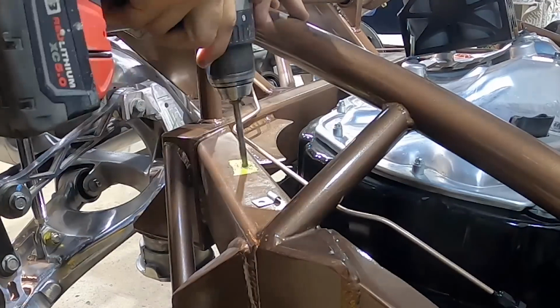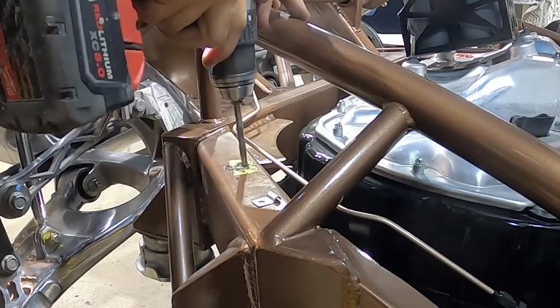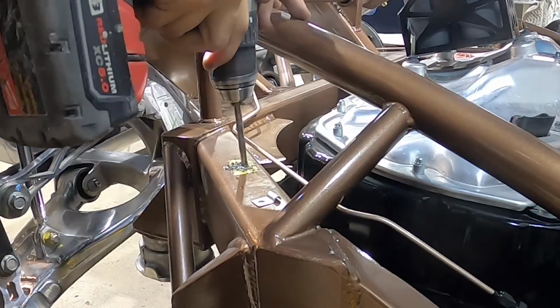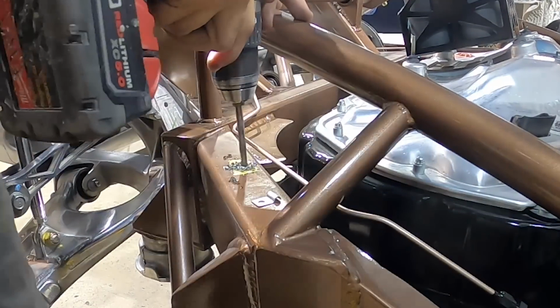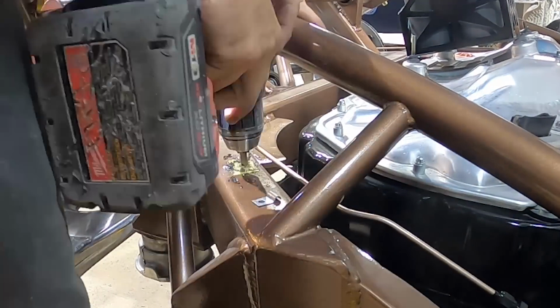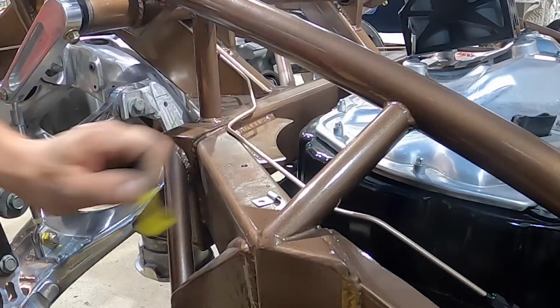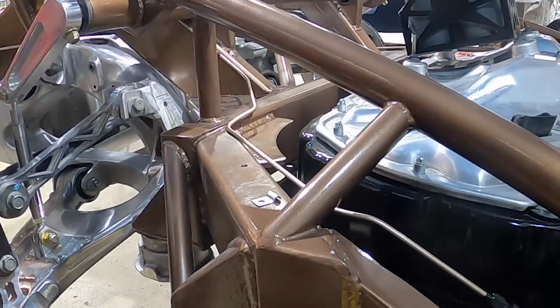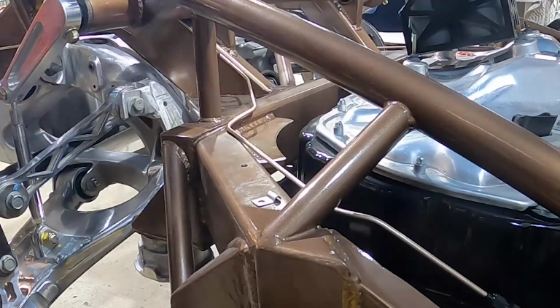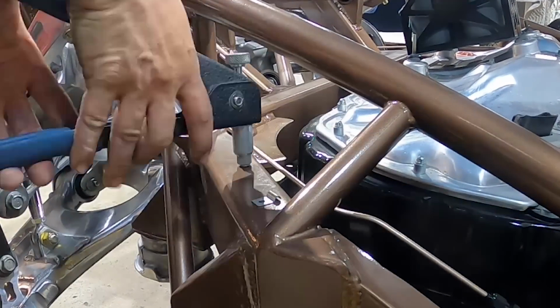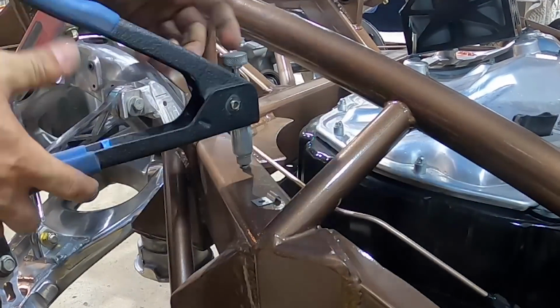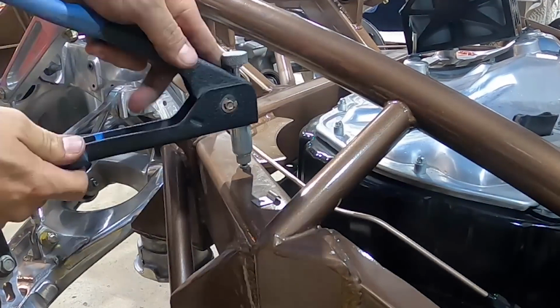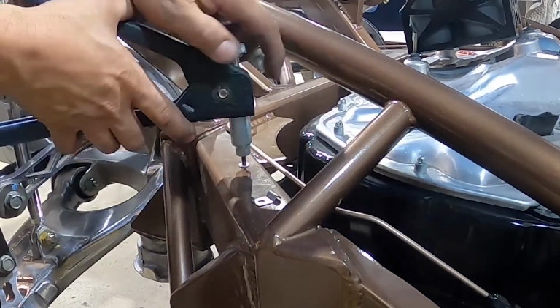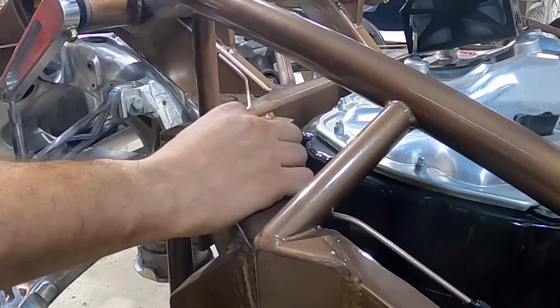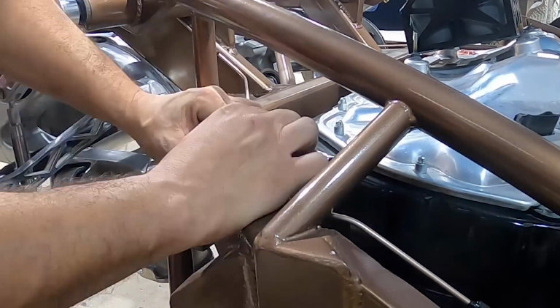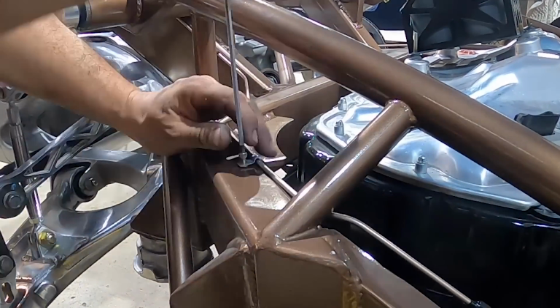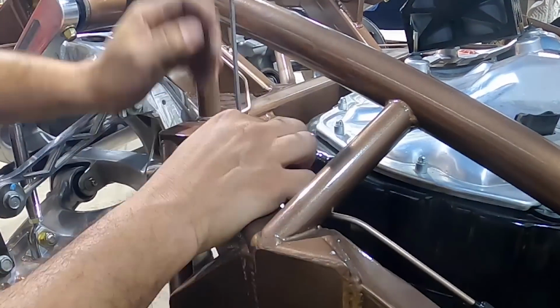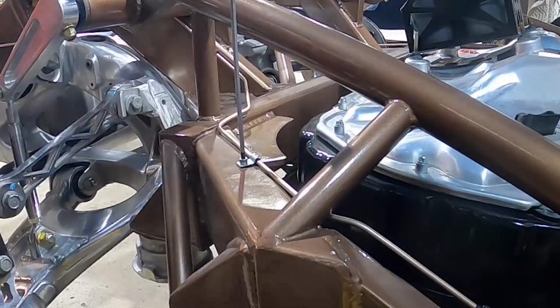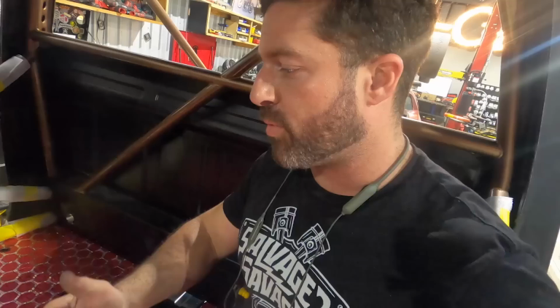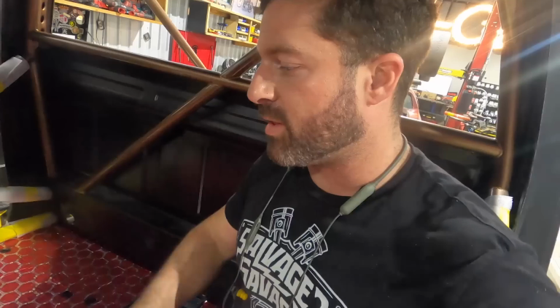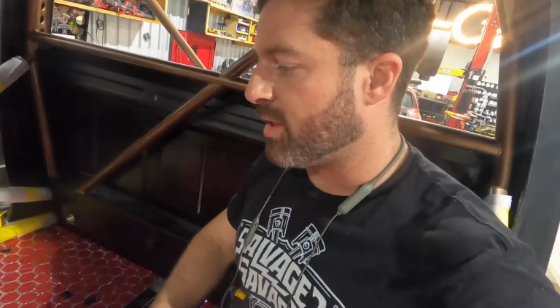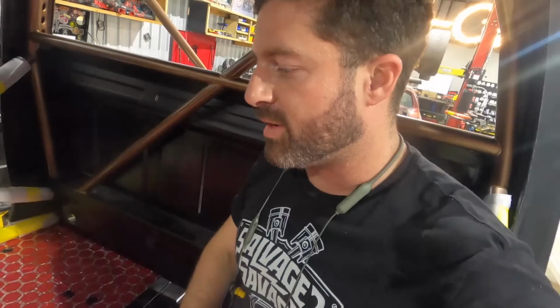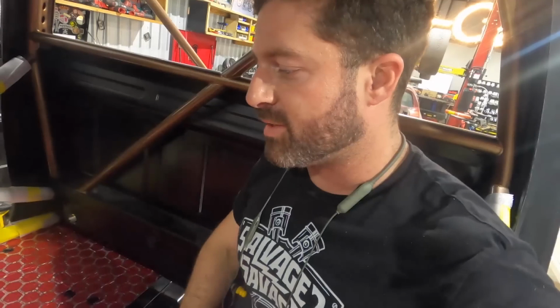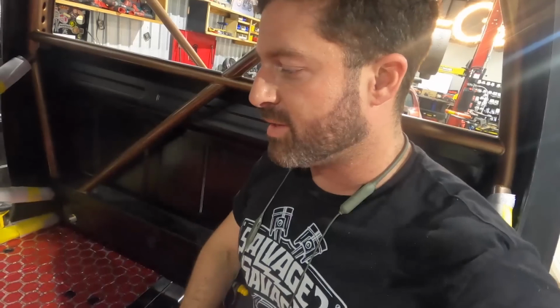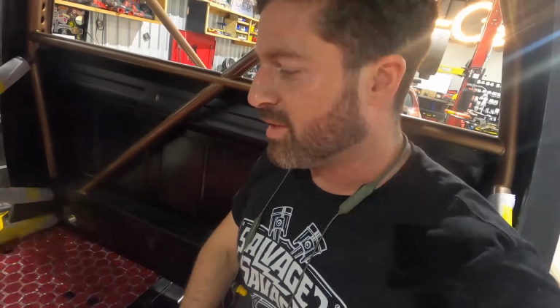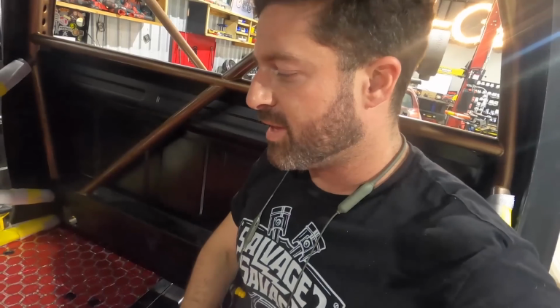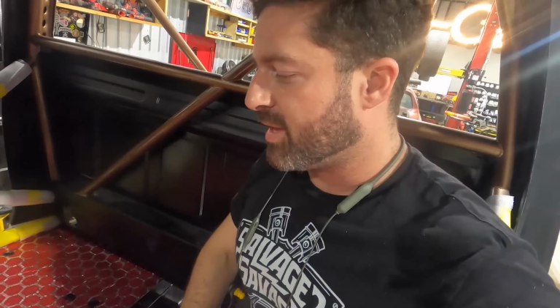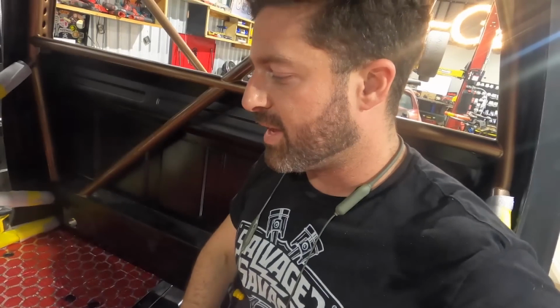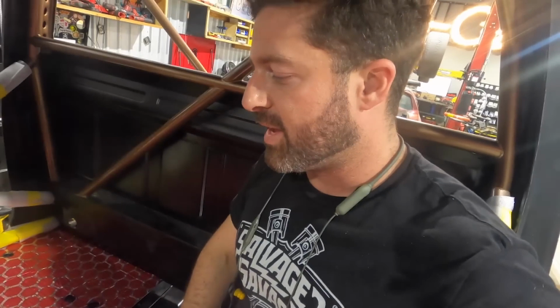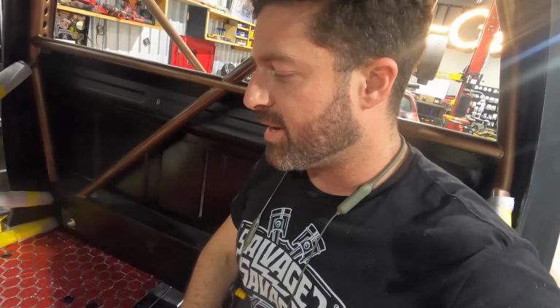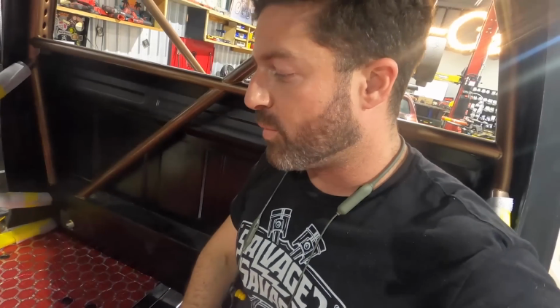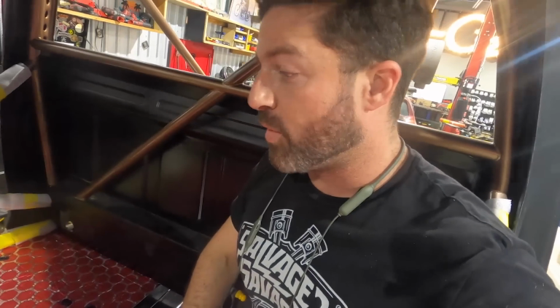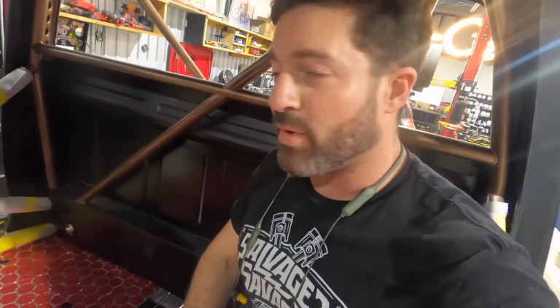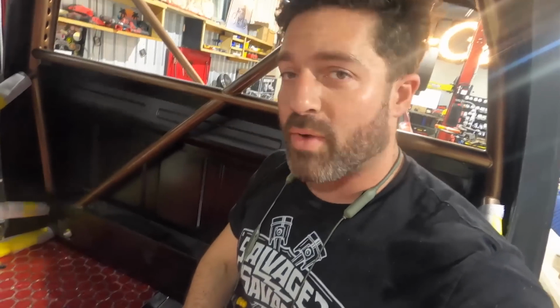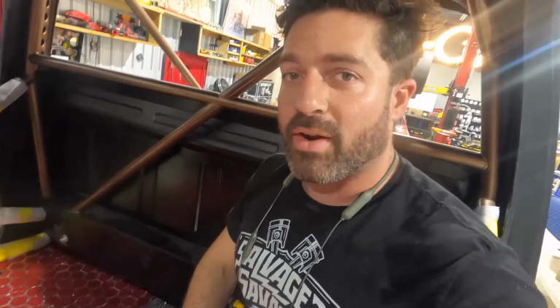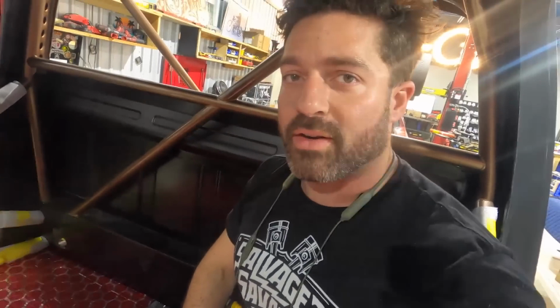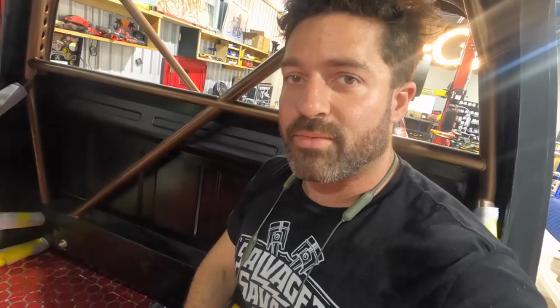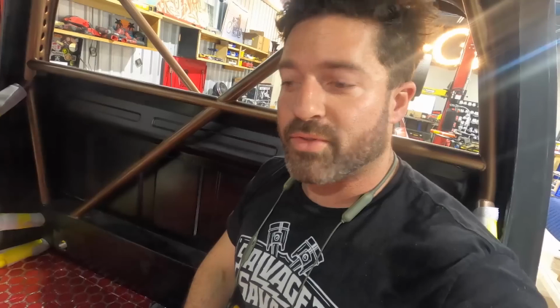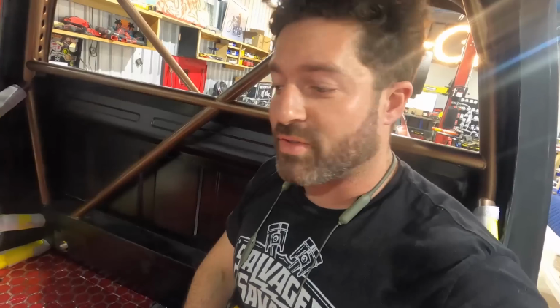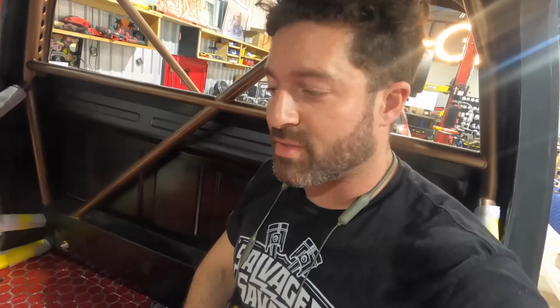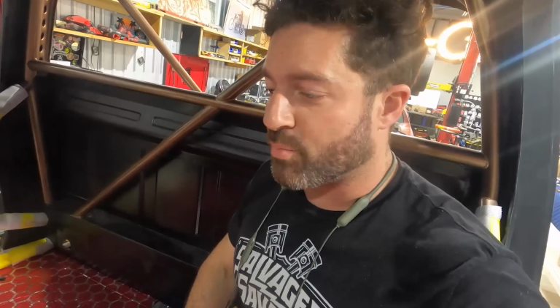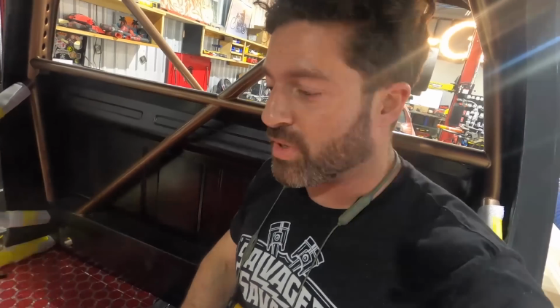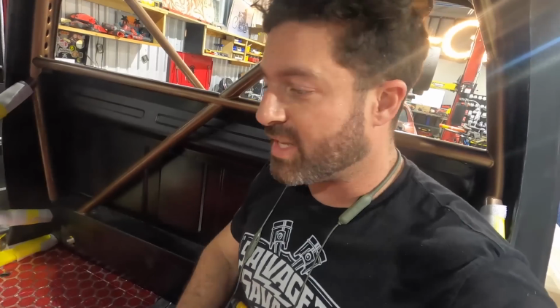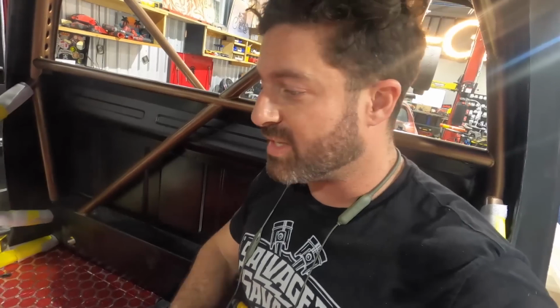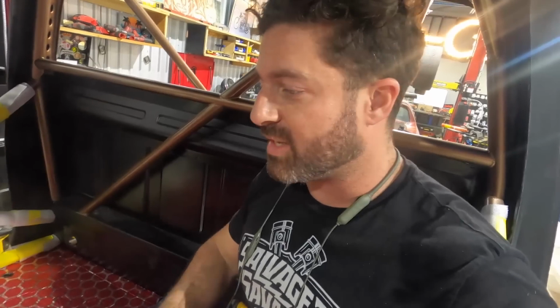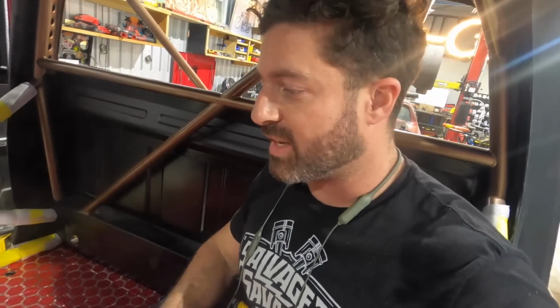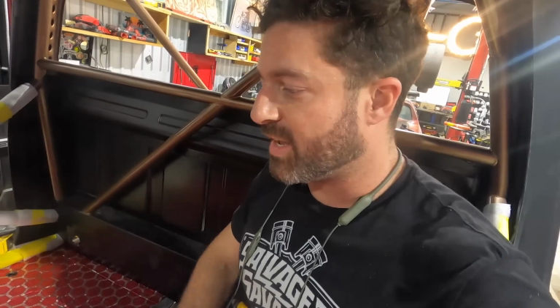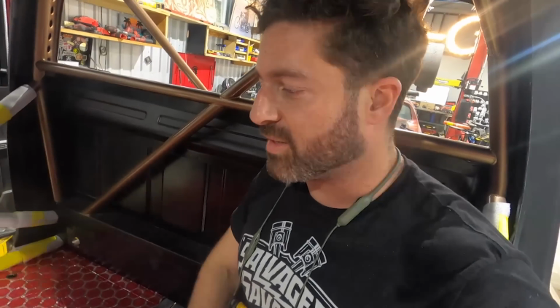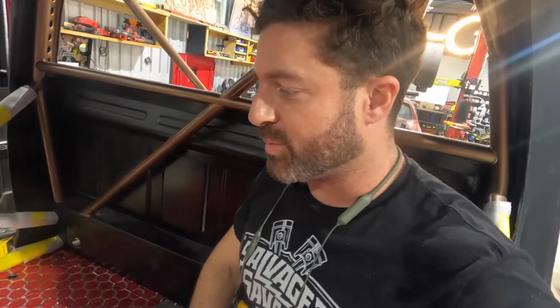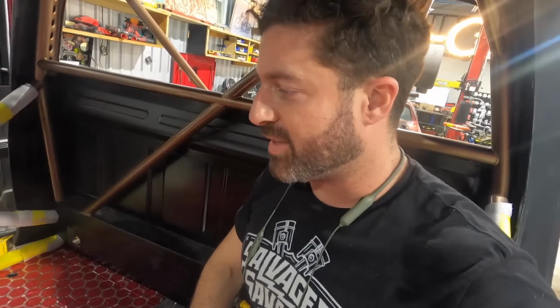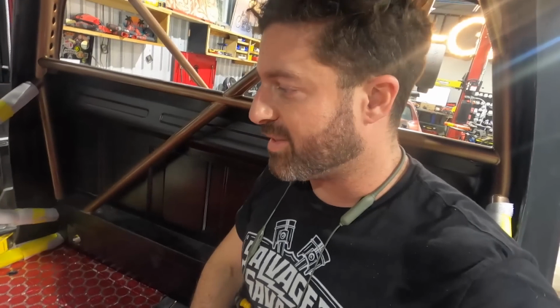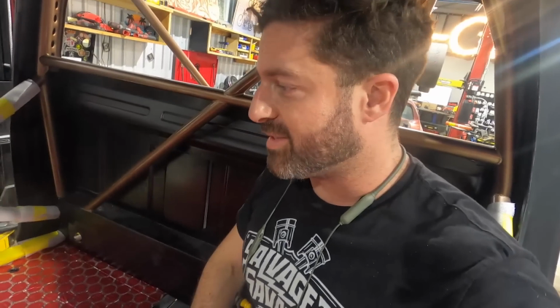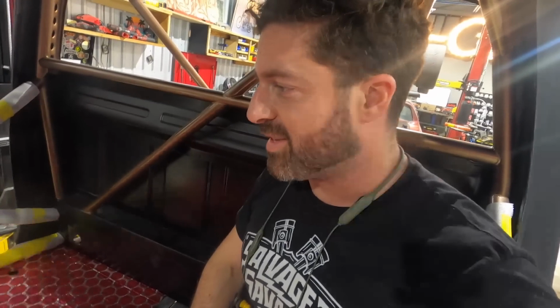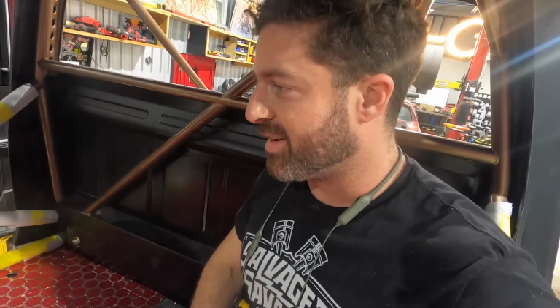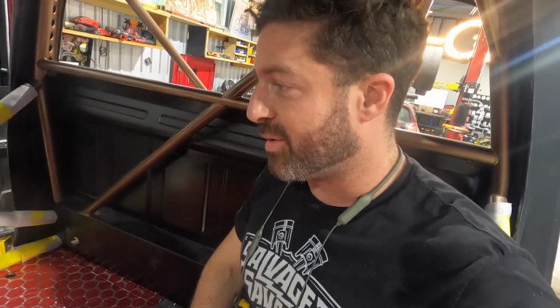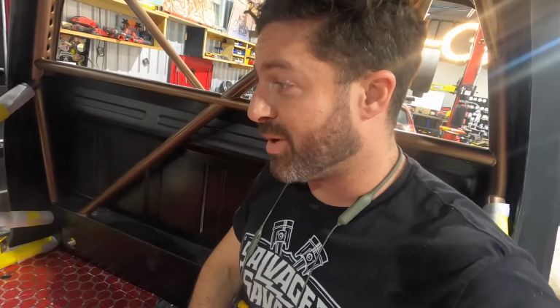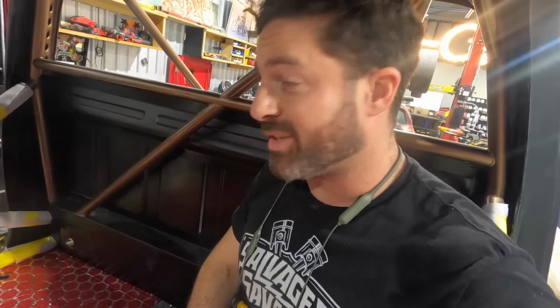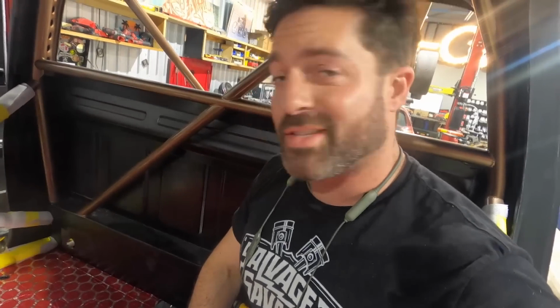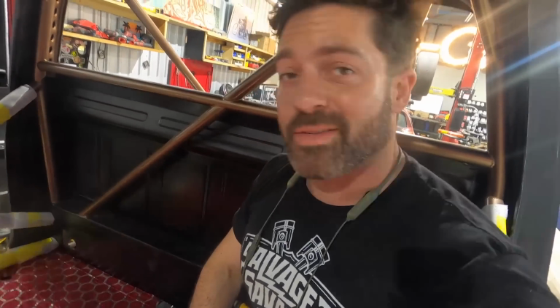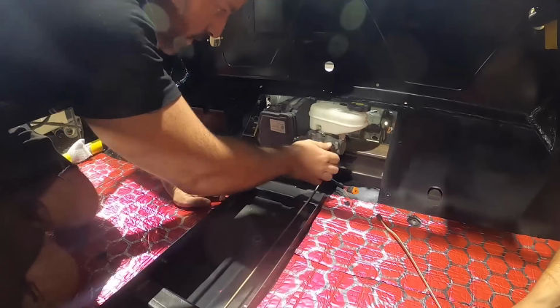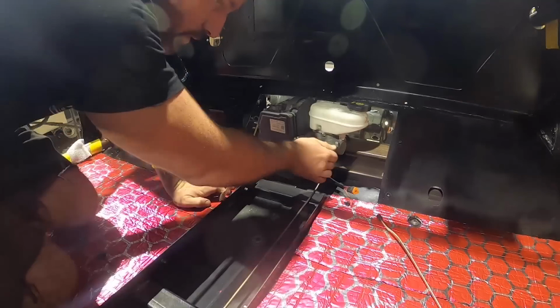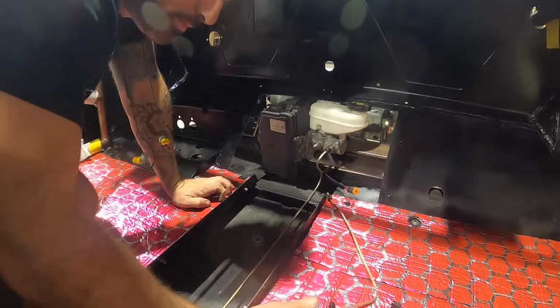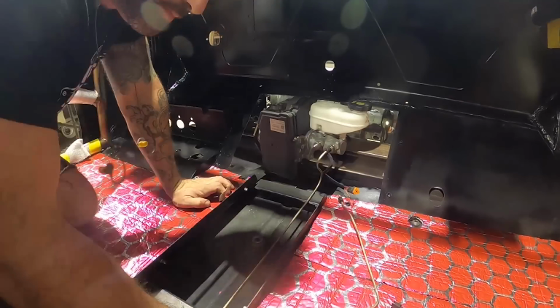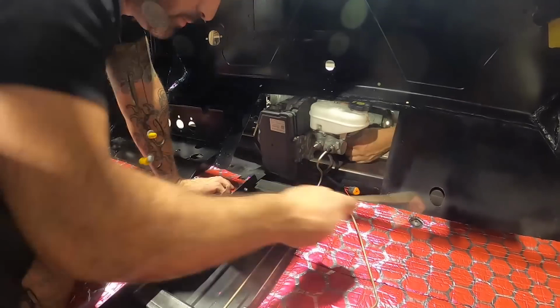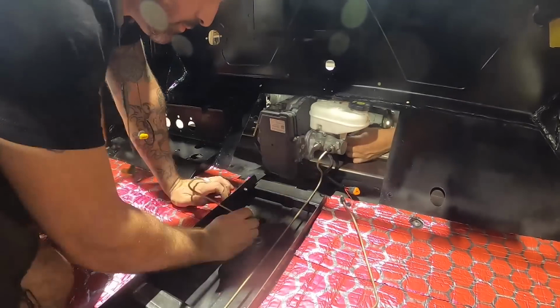Now we're going to move forward to the front brake lines — we already routed them so this is a pretty easy layout. We'll get these in and our brake system is done.